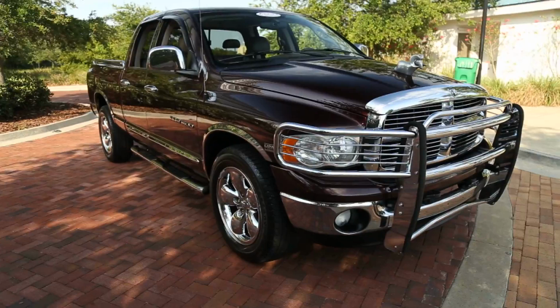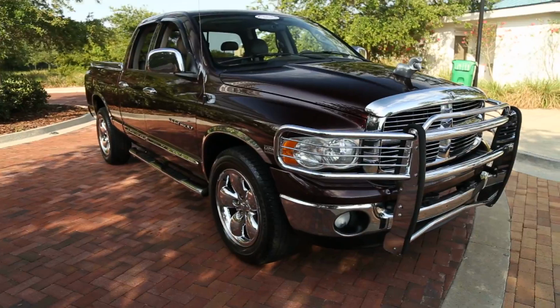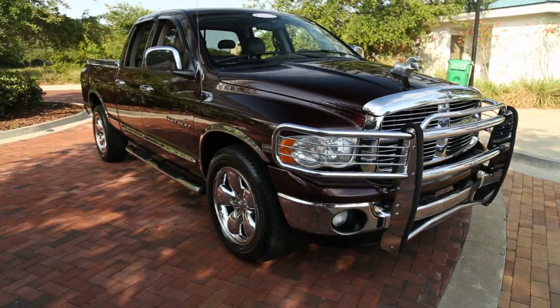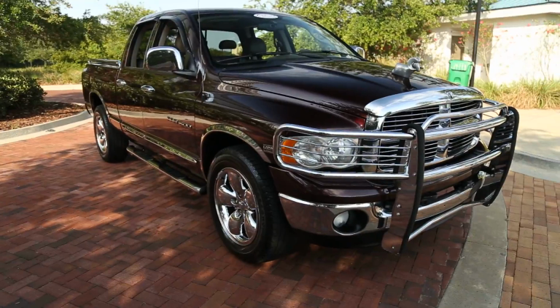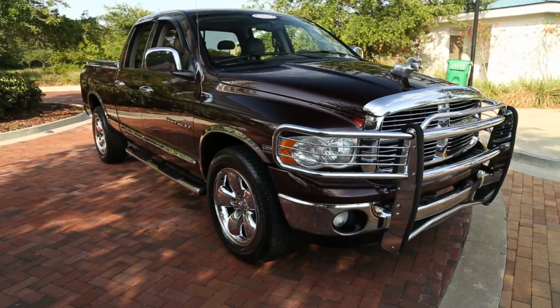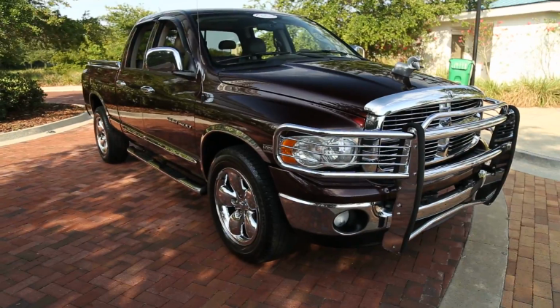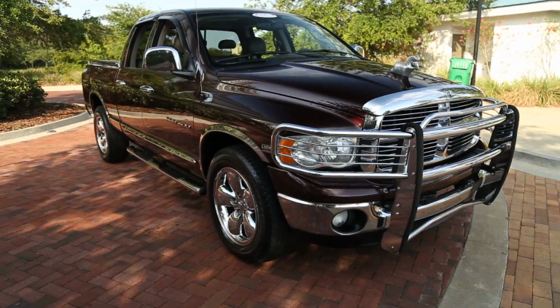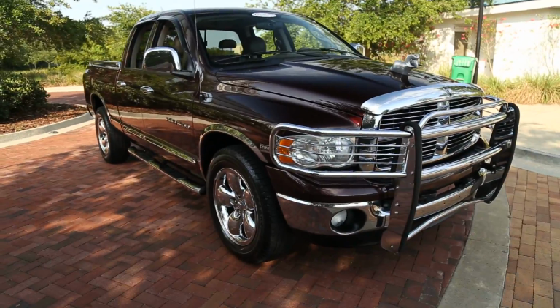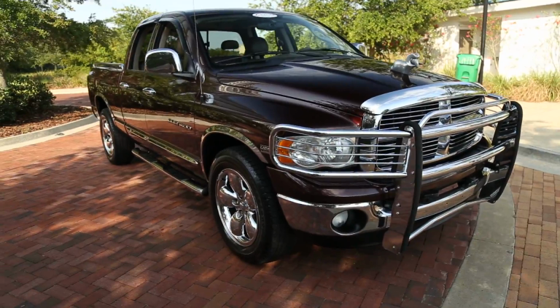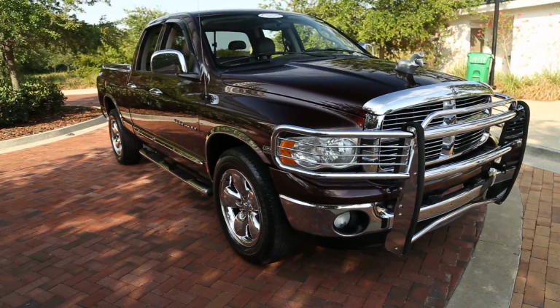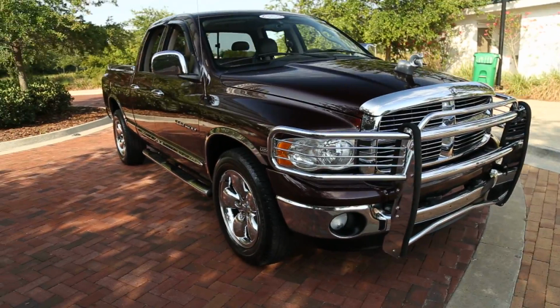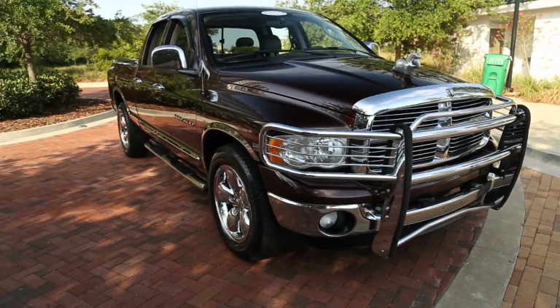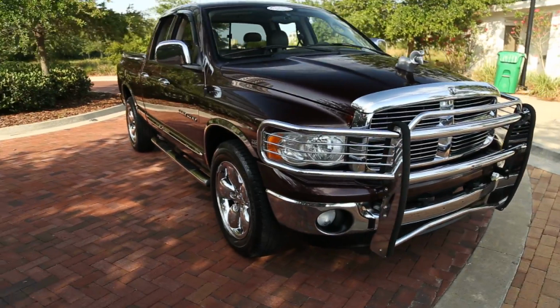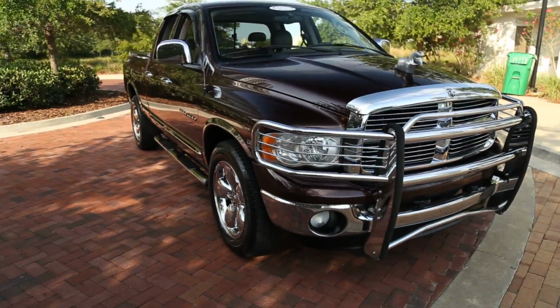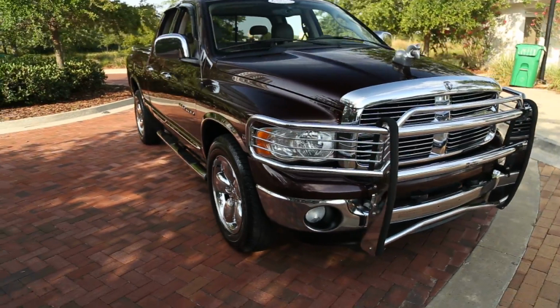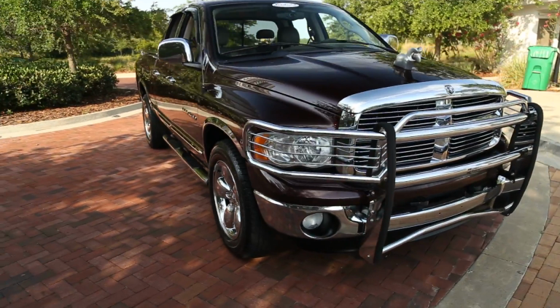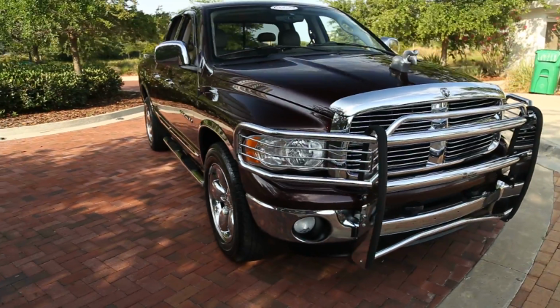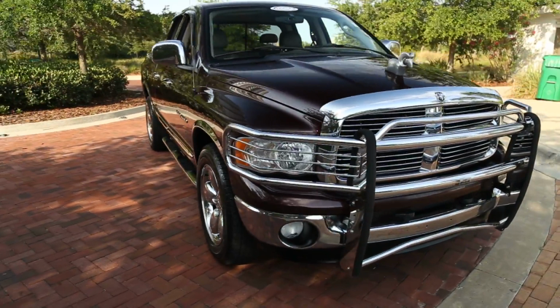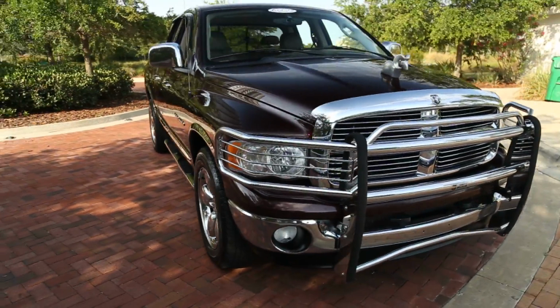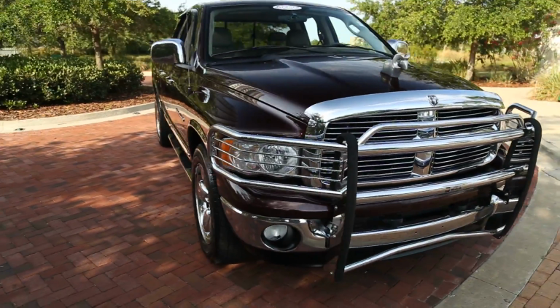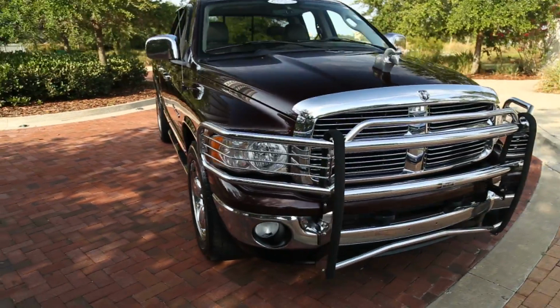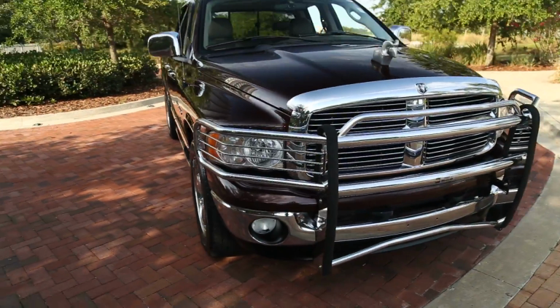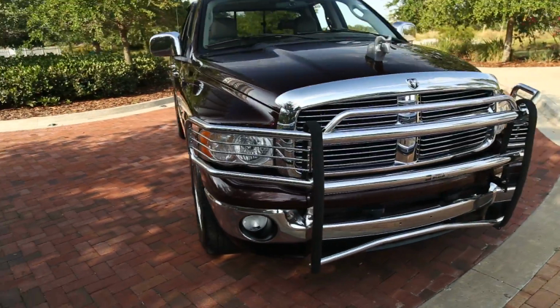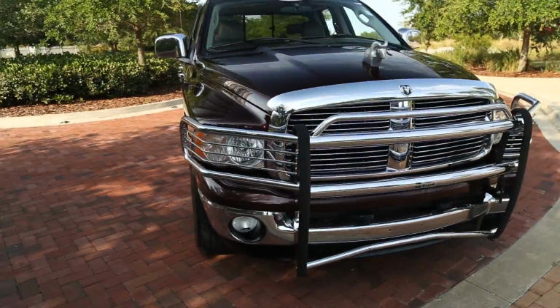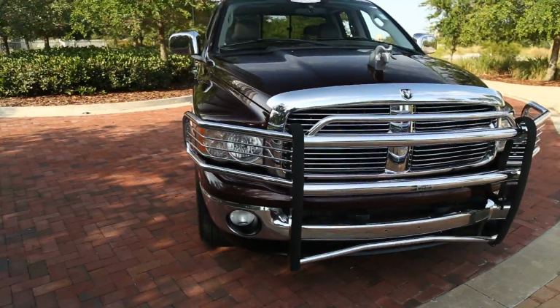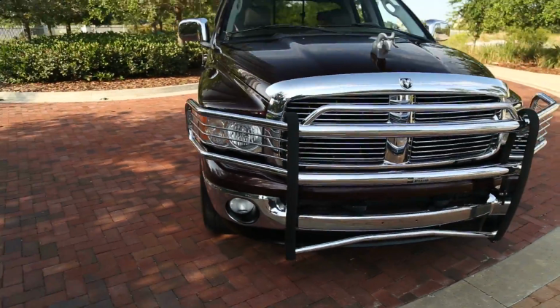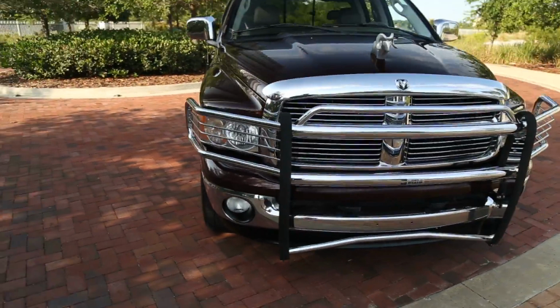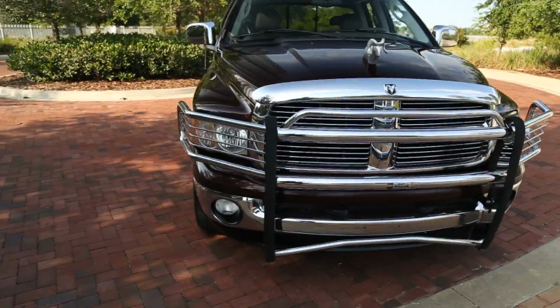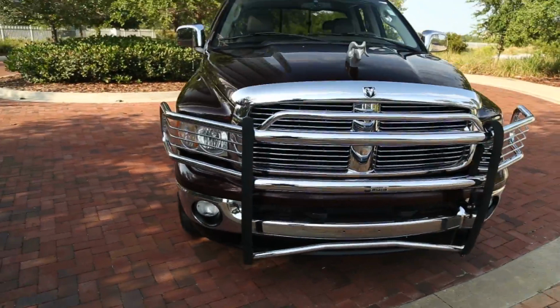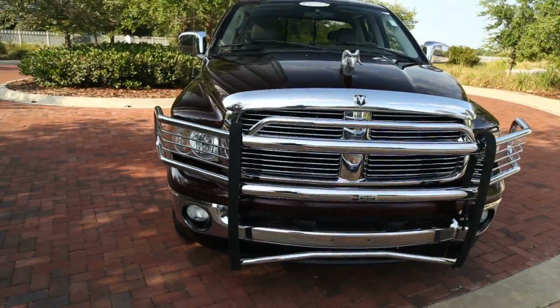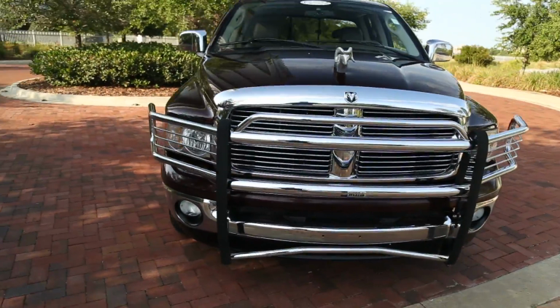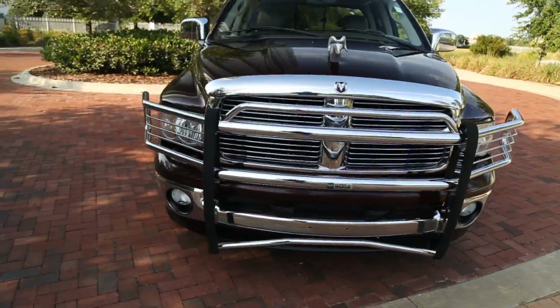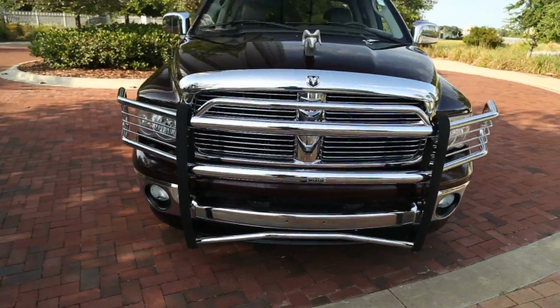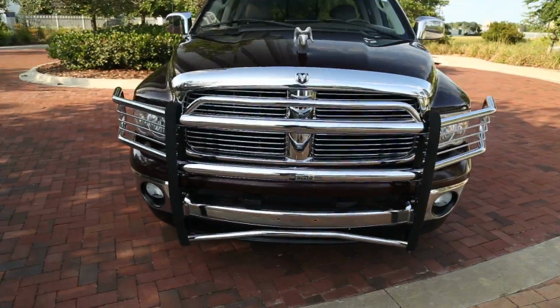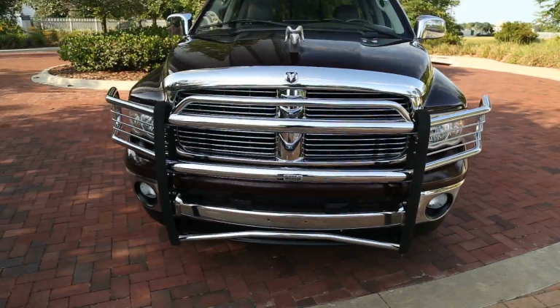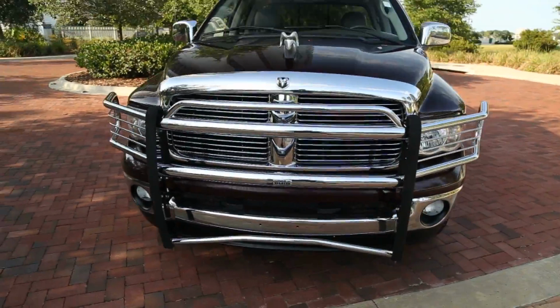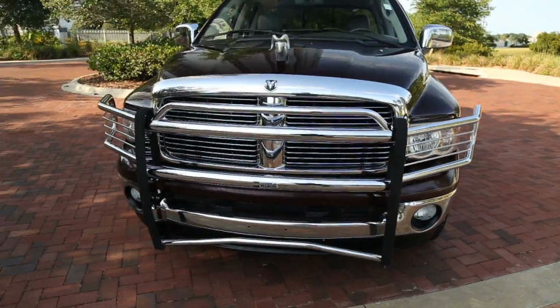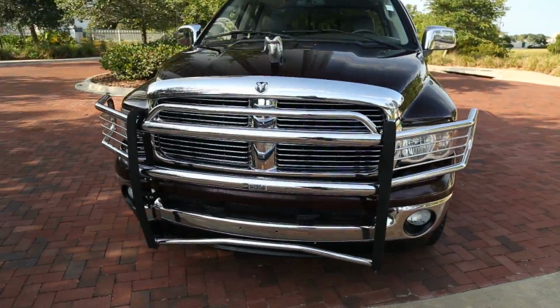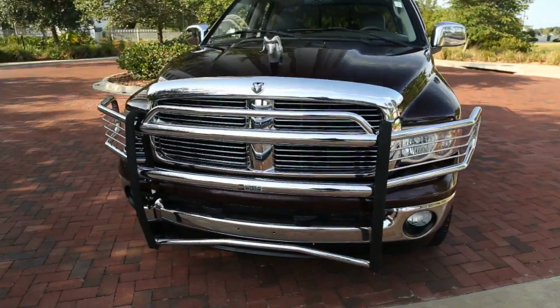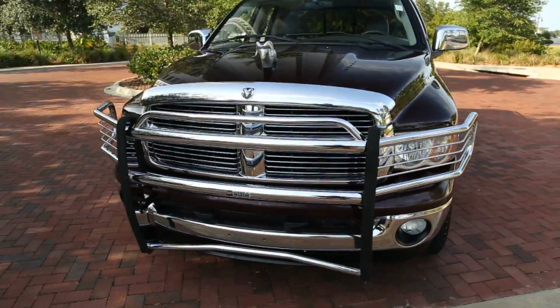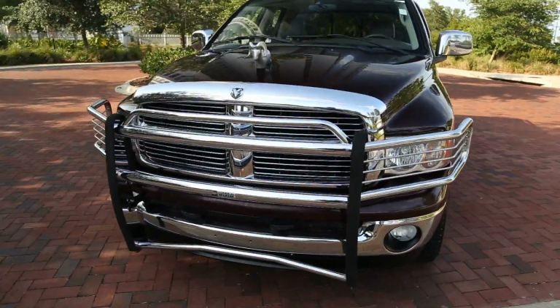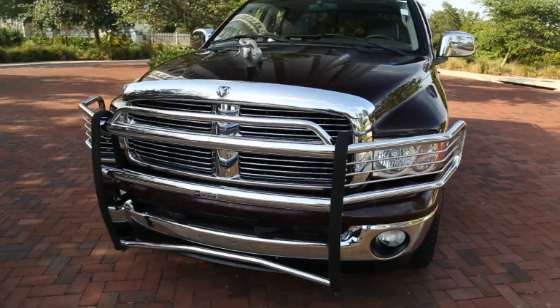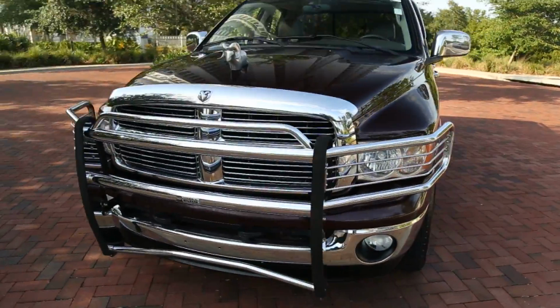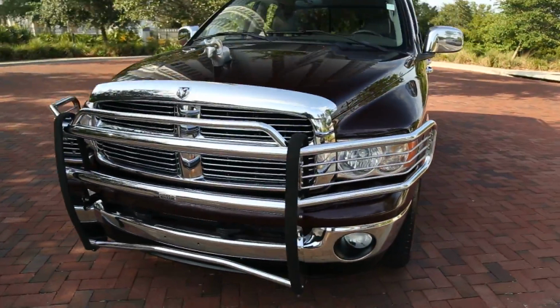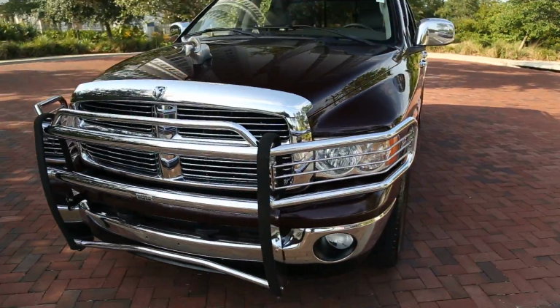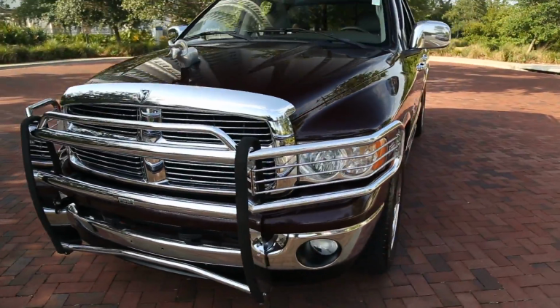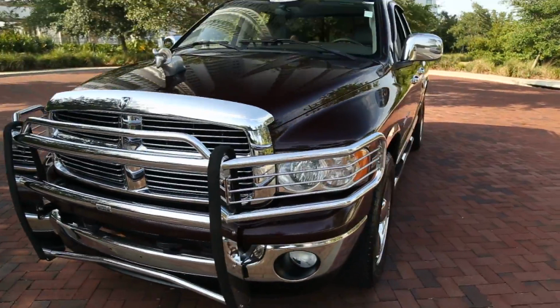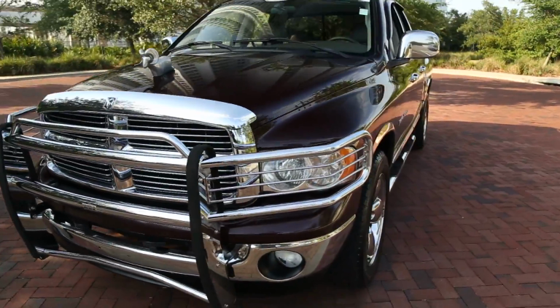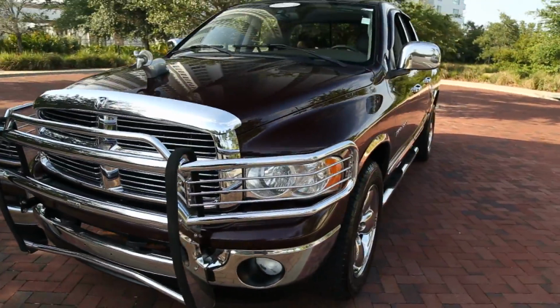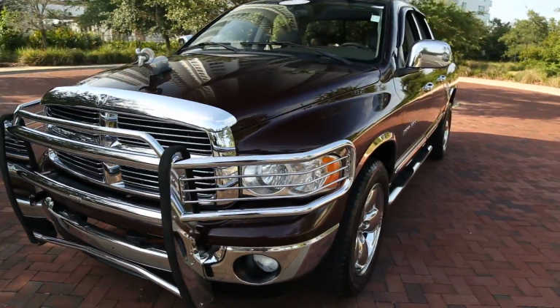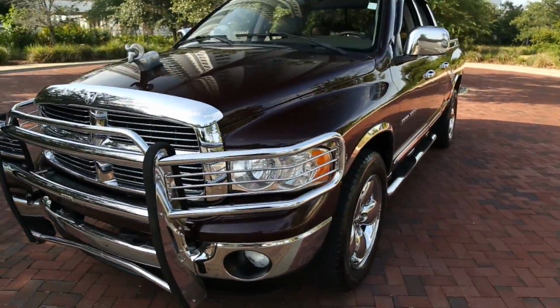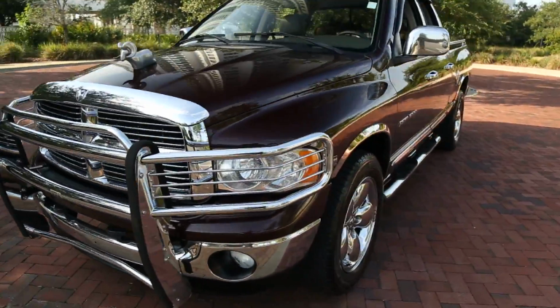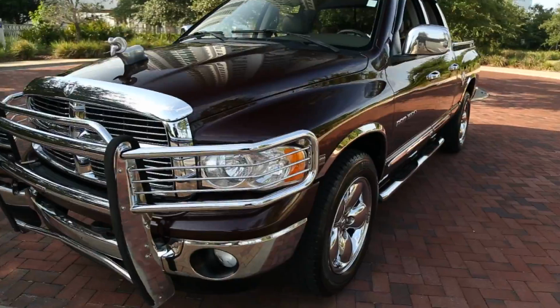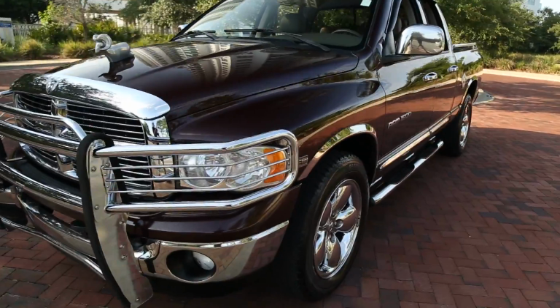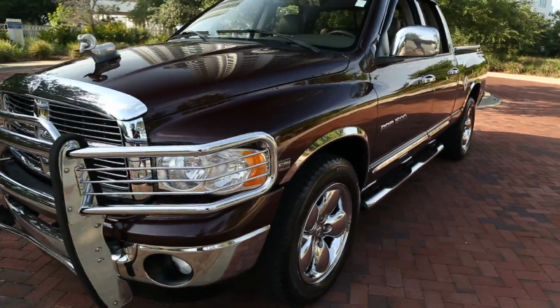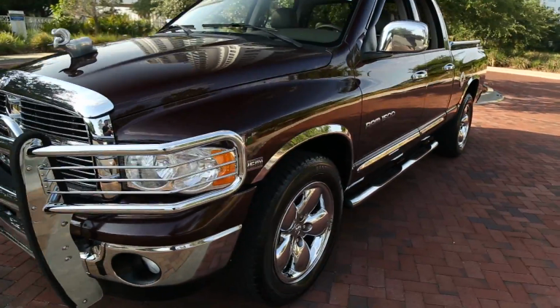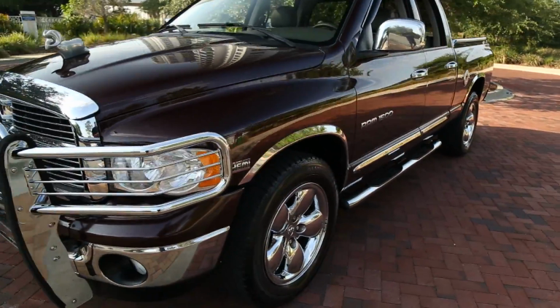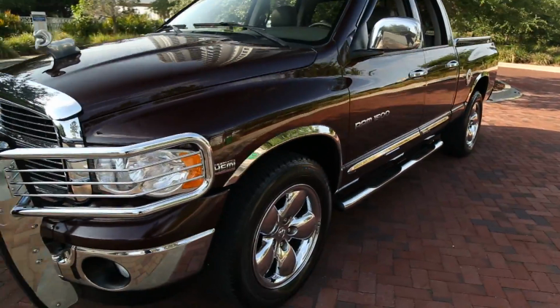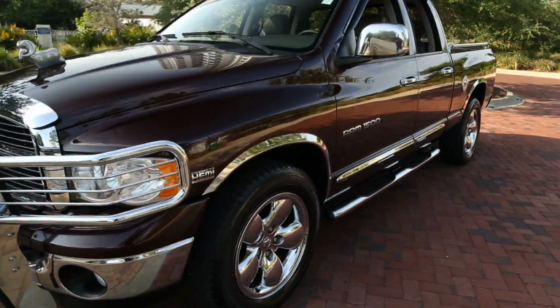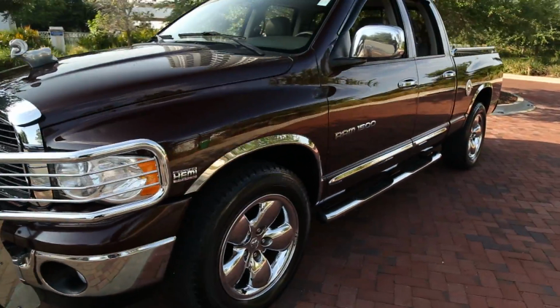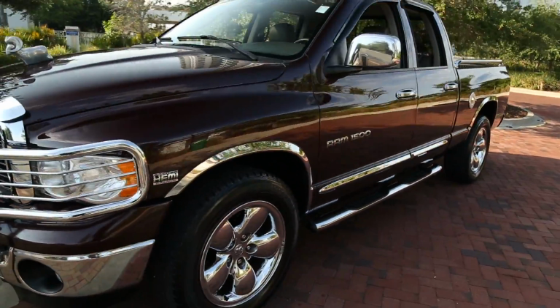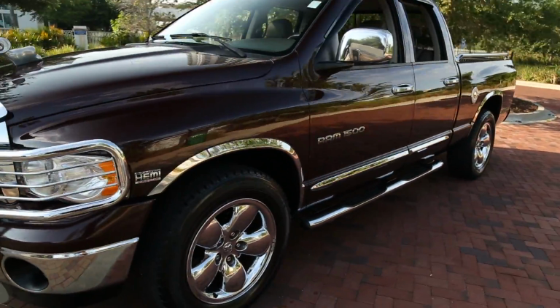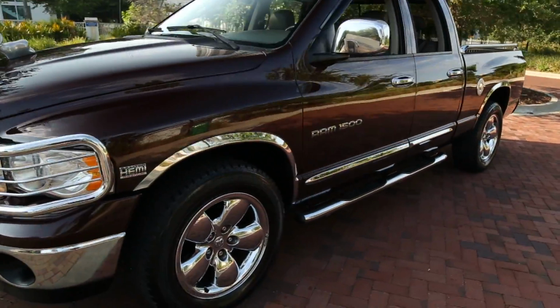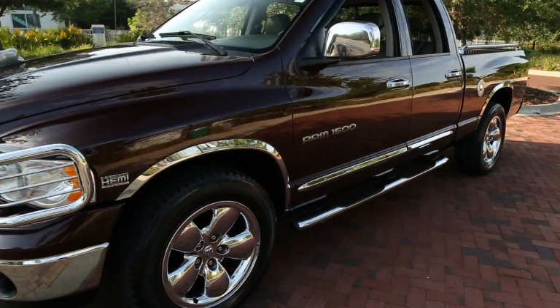Hello, welcome to Spano's Motors. Today we are viewing a 2005 Dodge 1500 Ram.